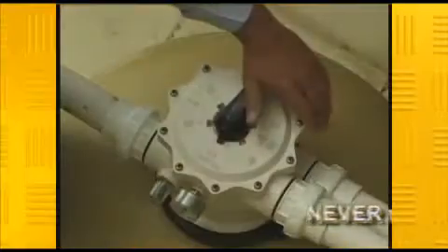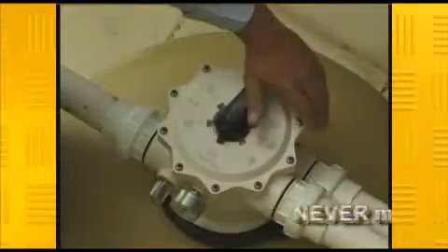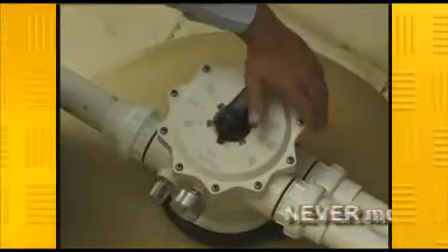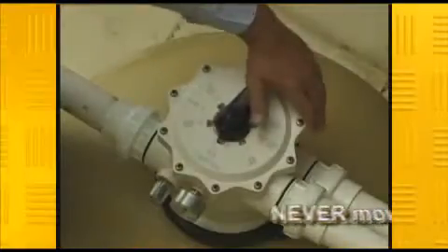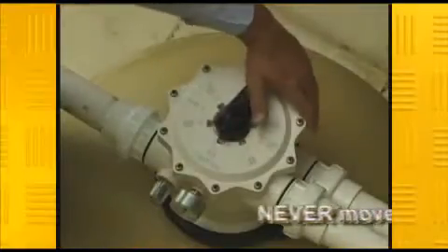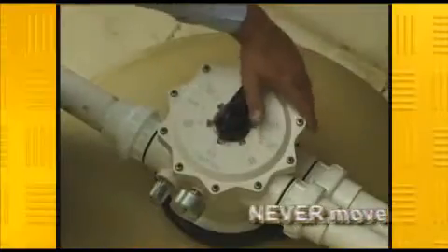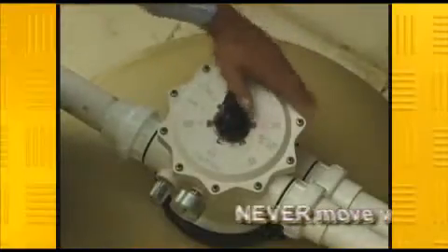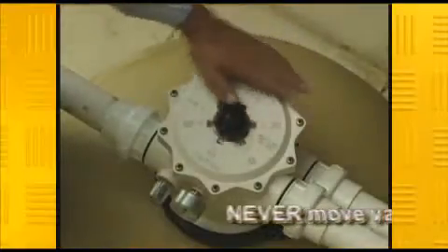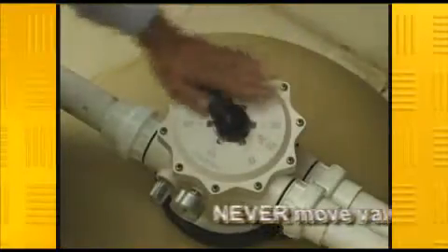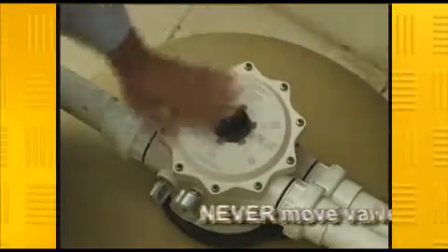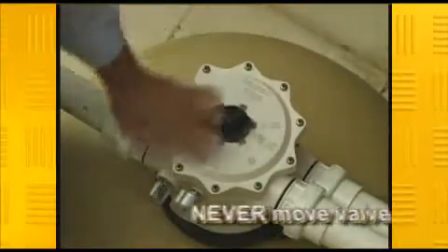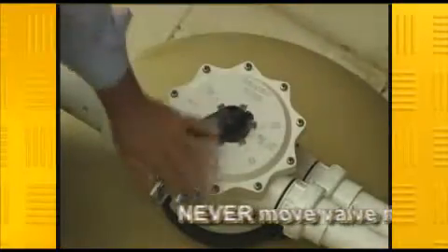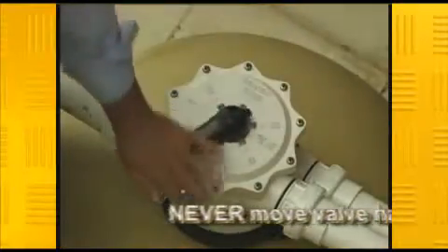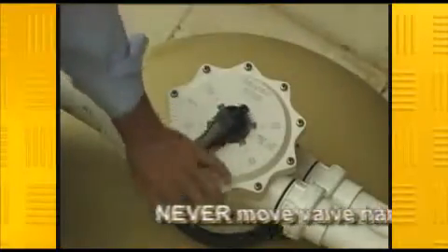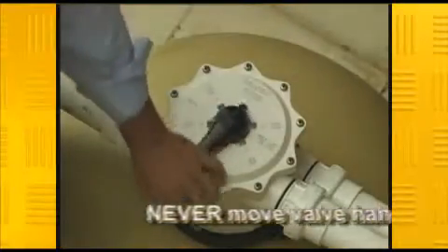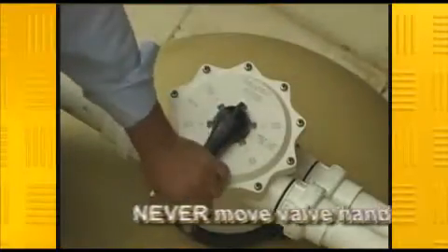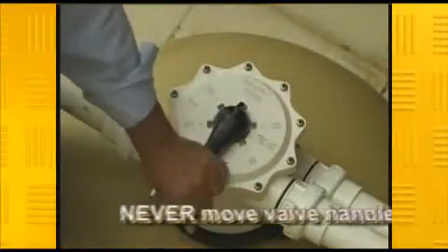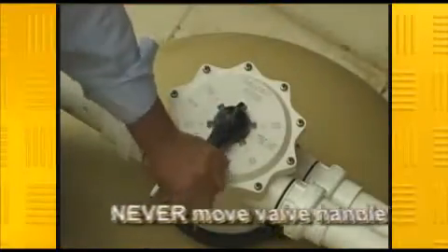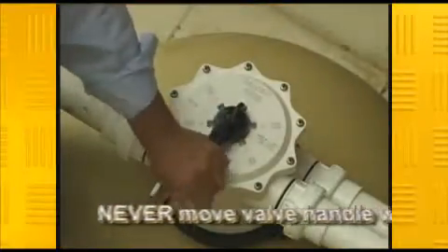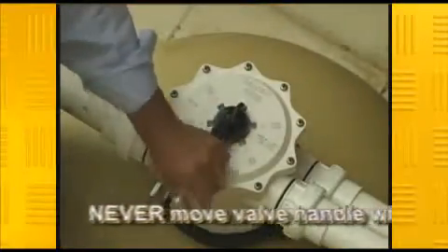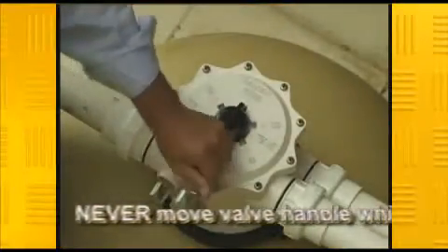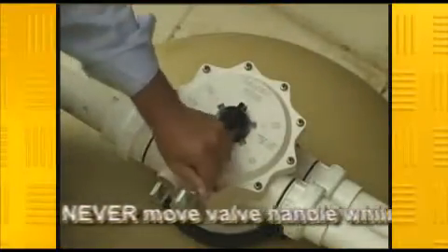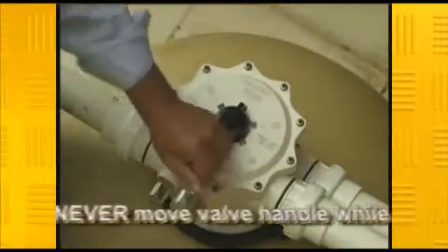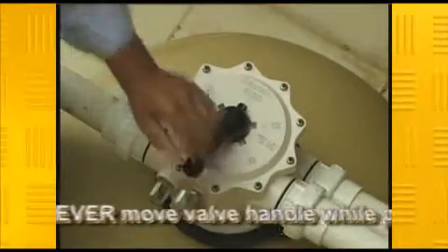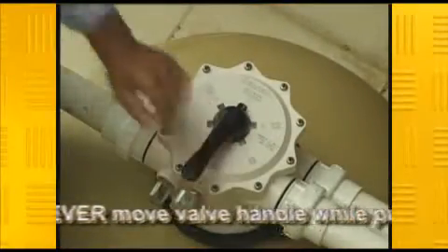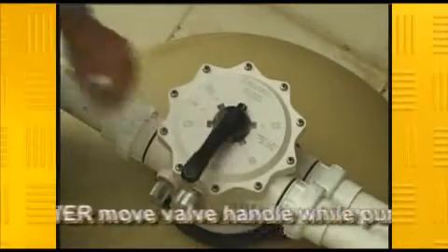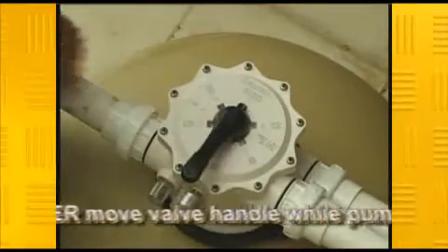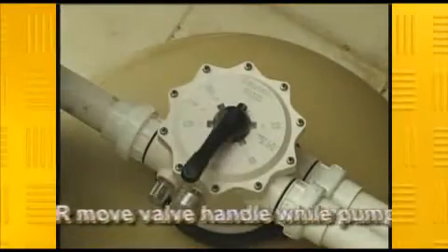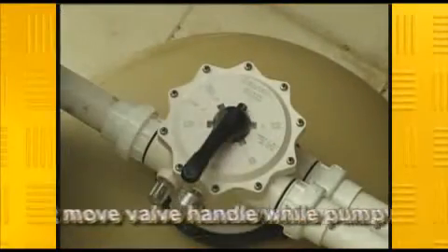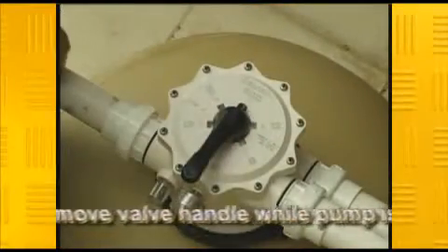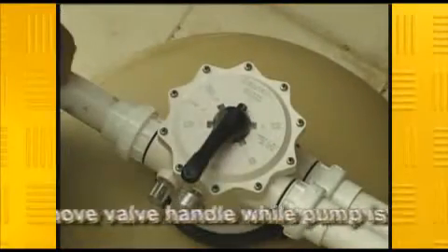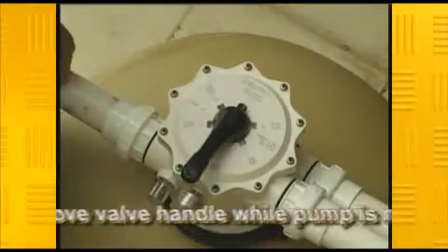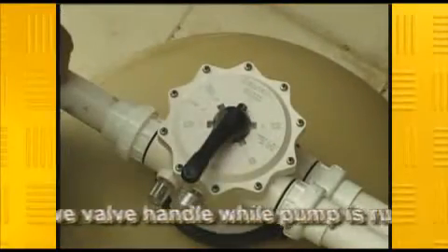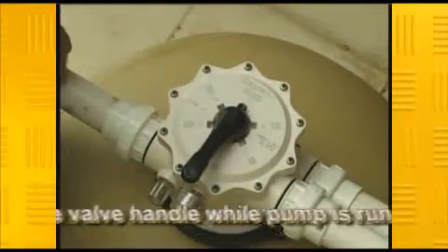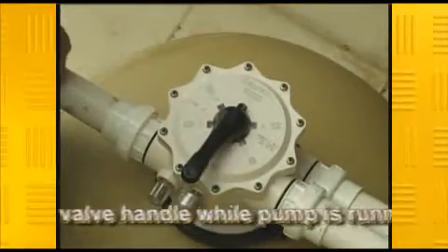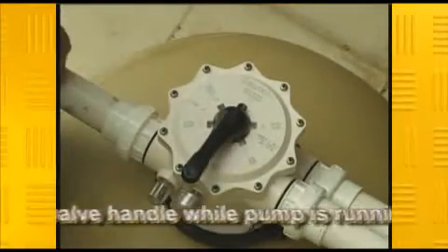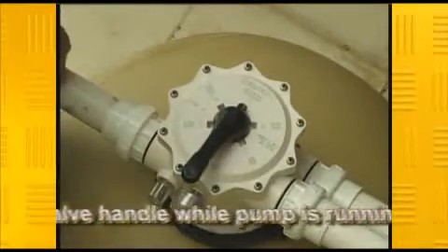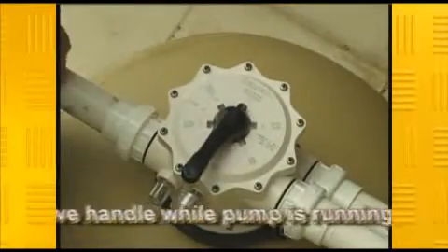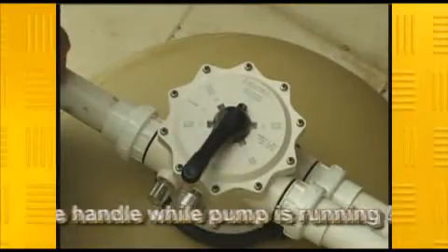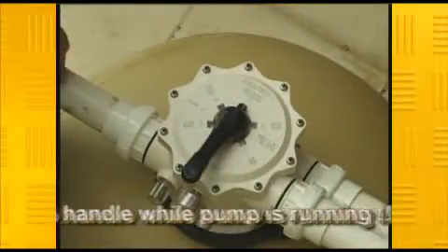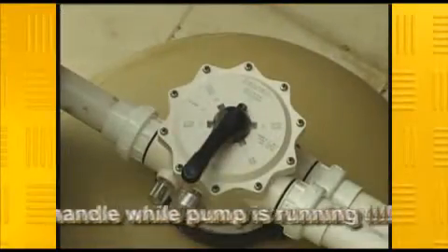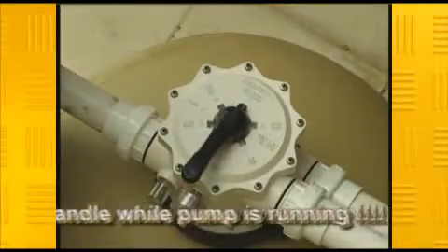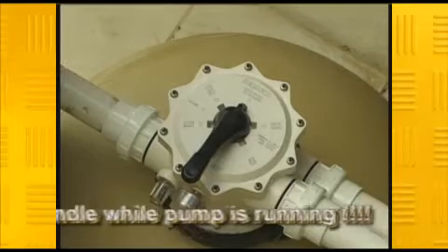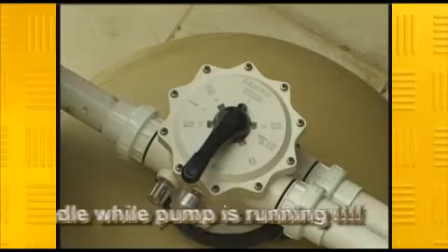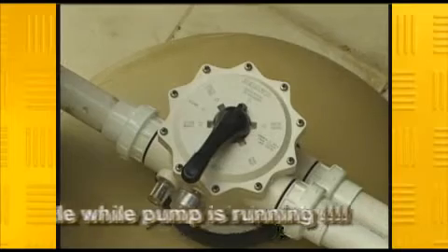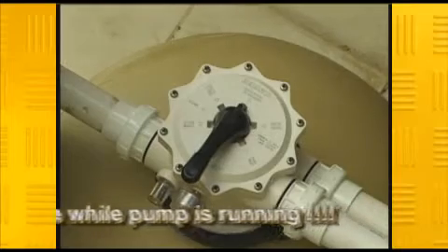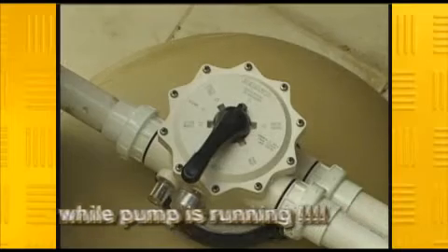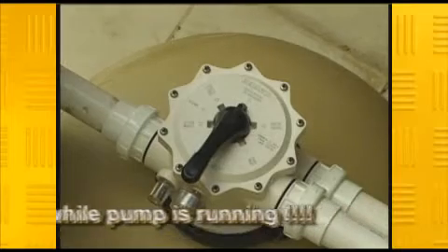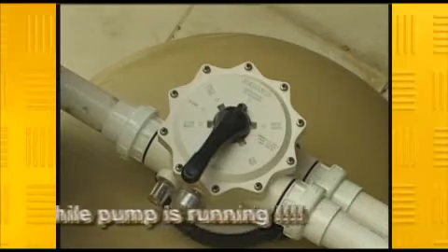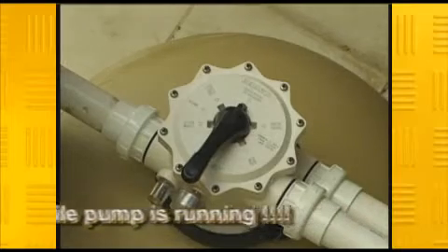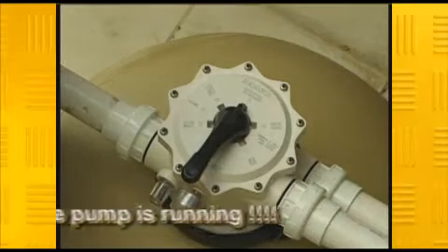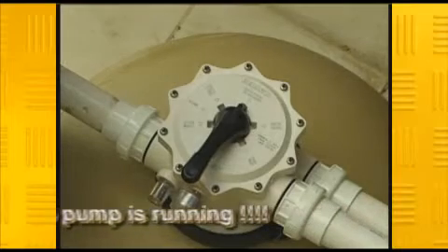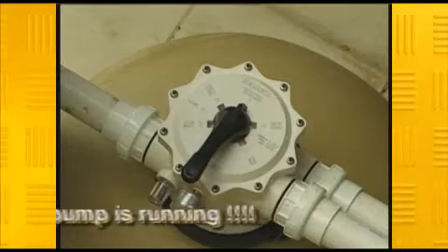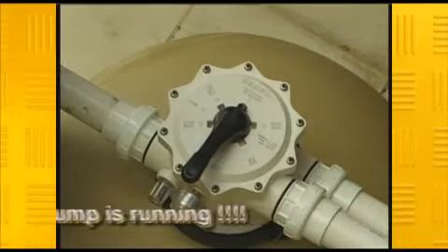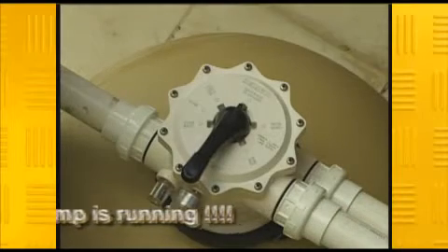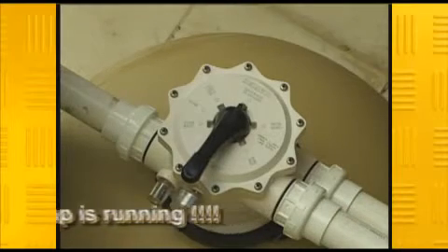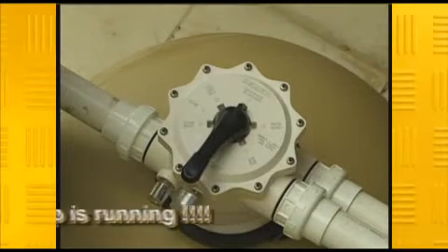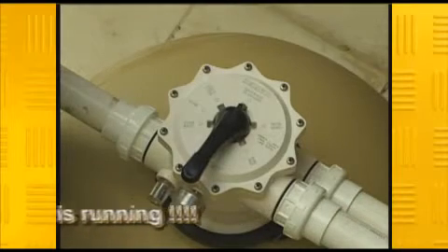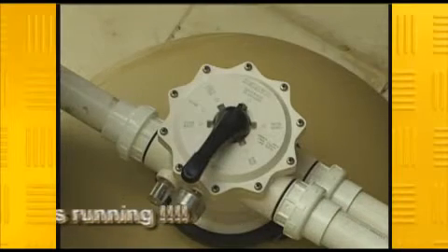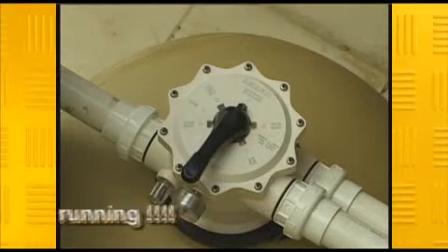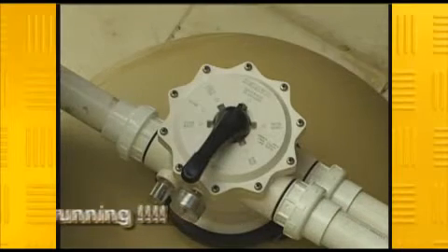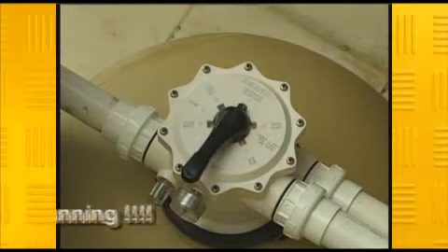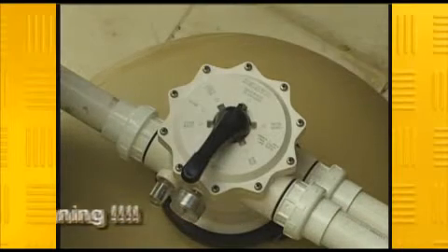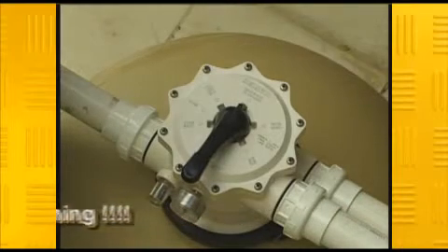Most modern sand filters have a multi-port valve system which directs the flow of water through the filter to where it's needed.